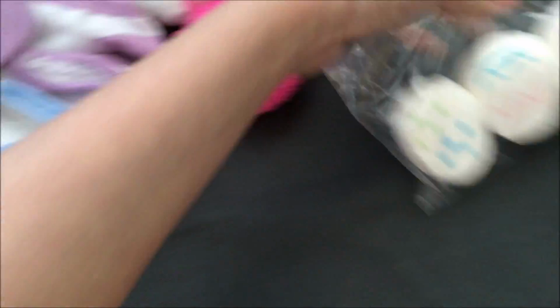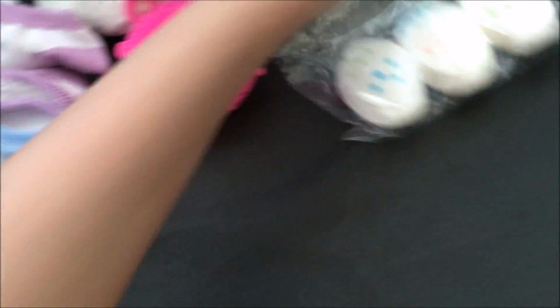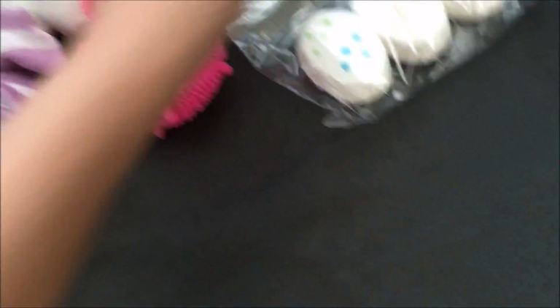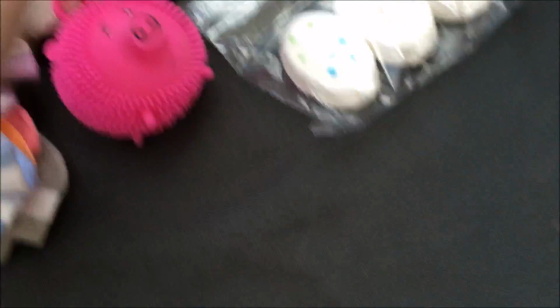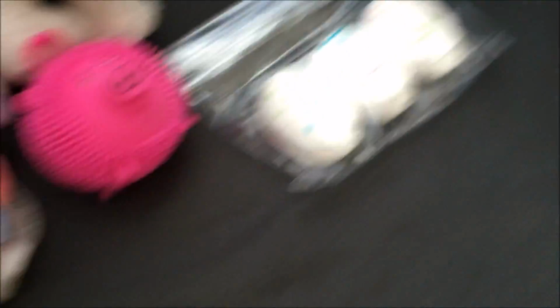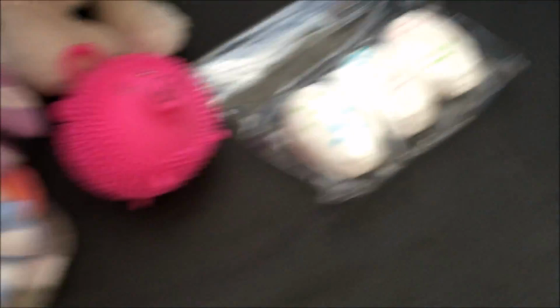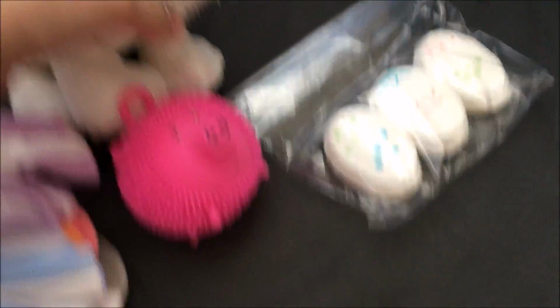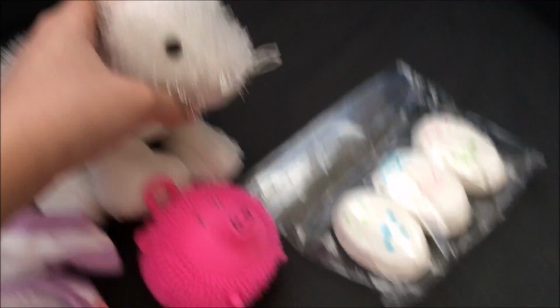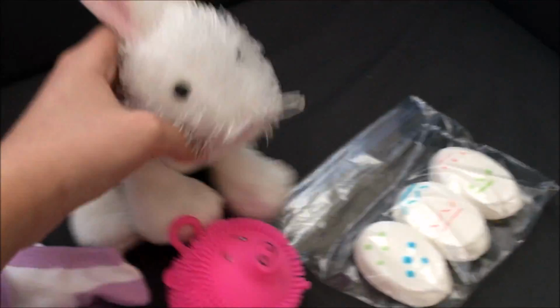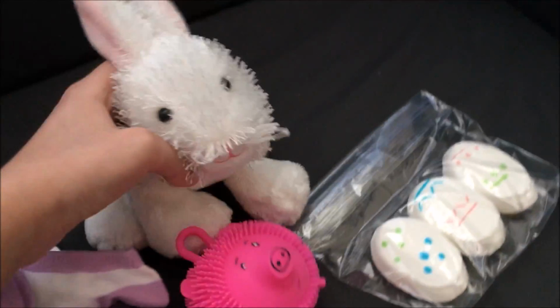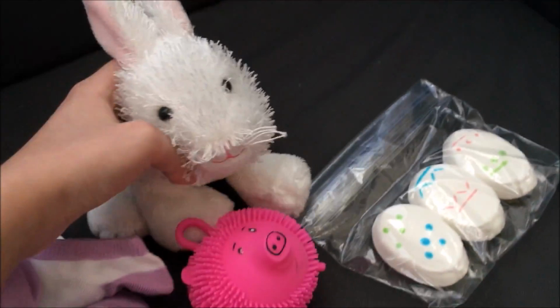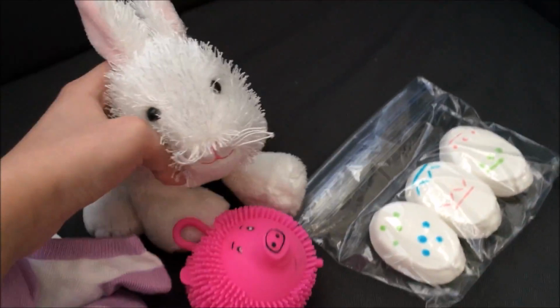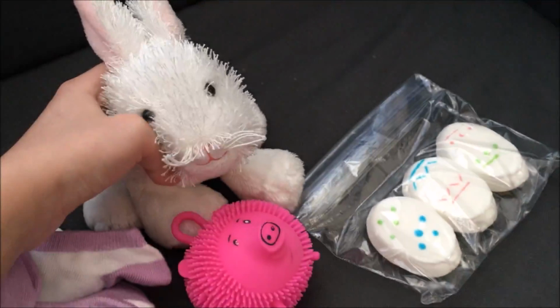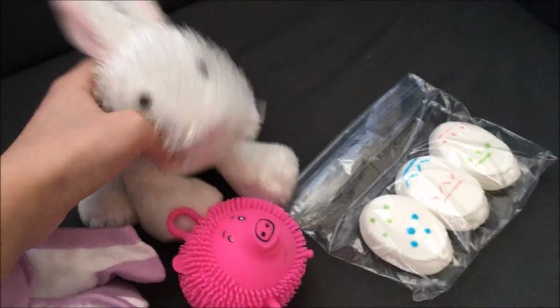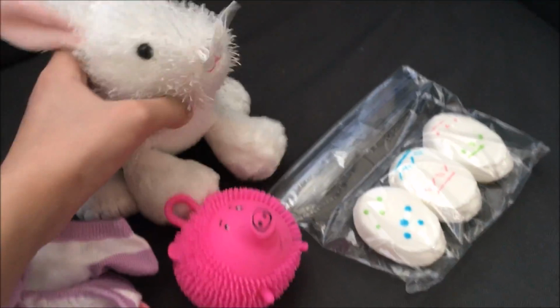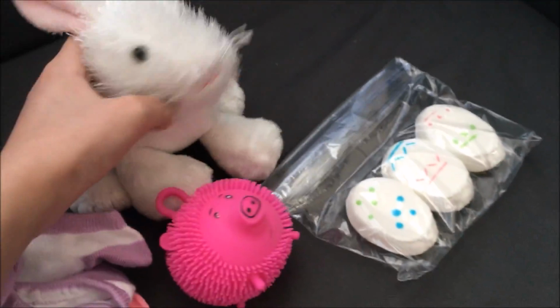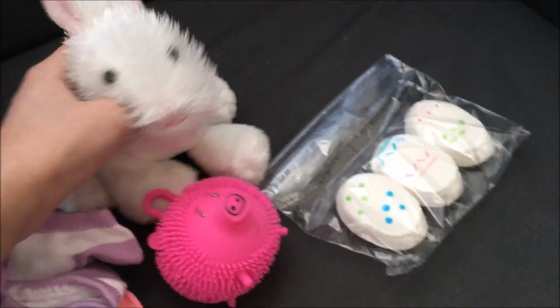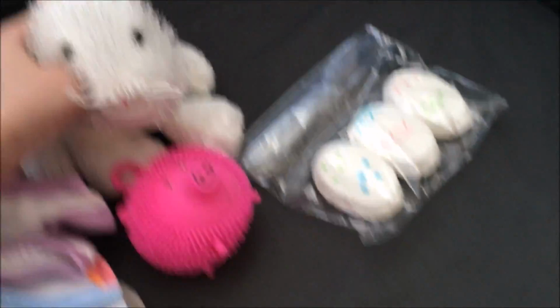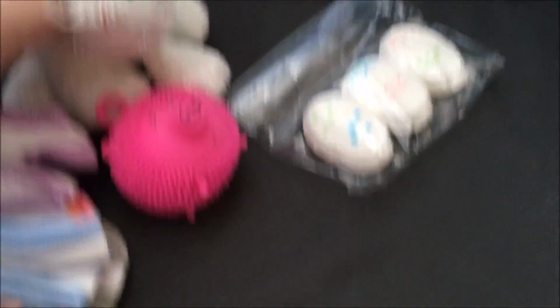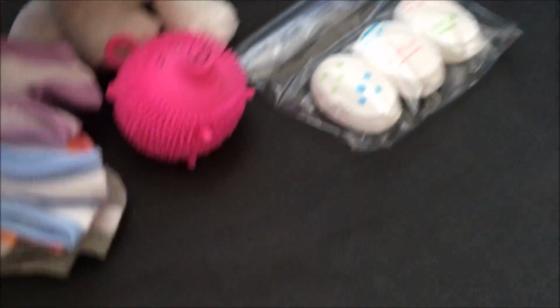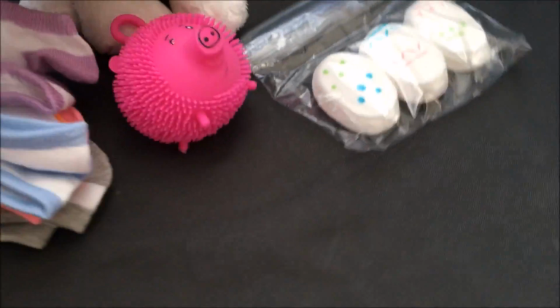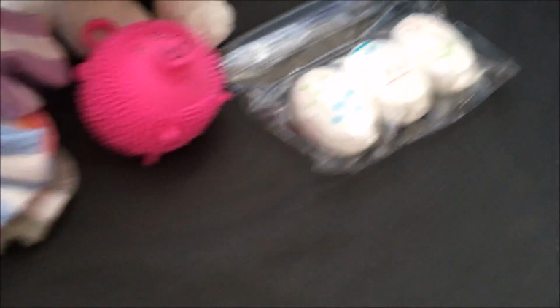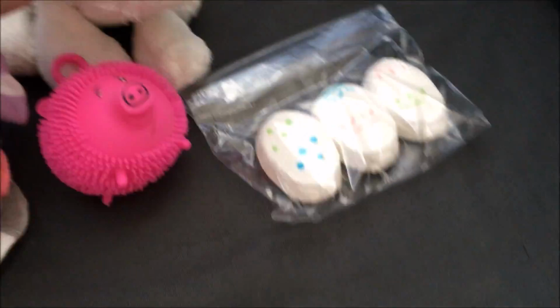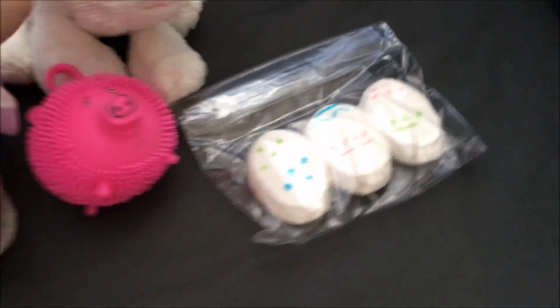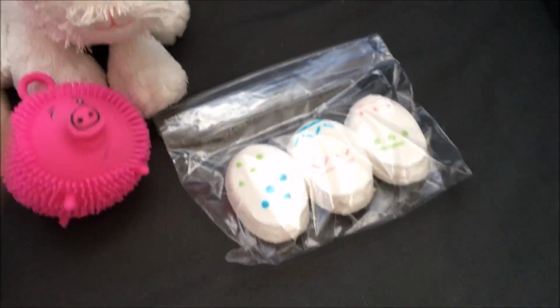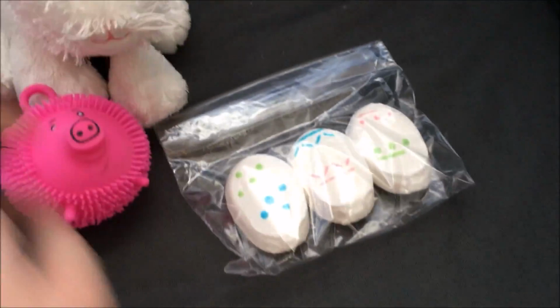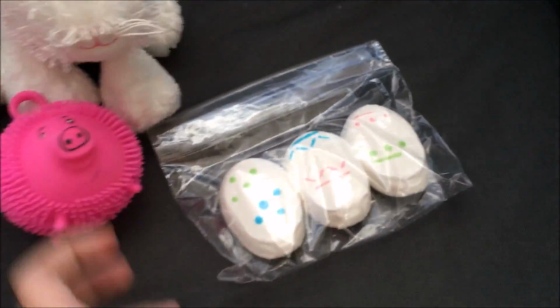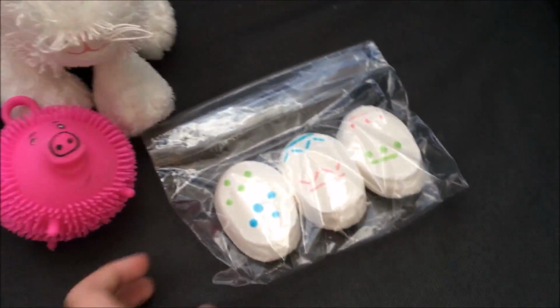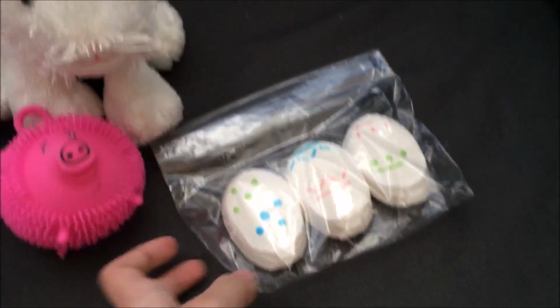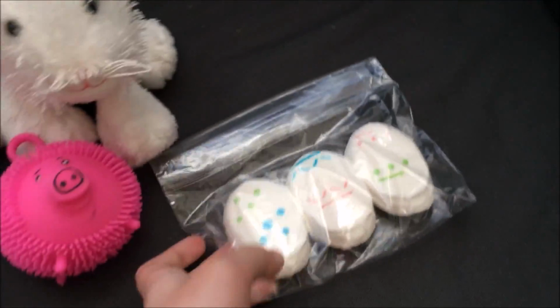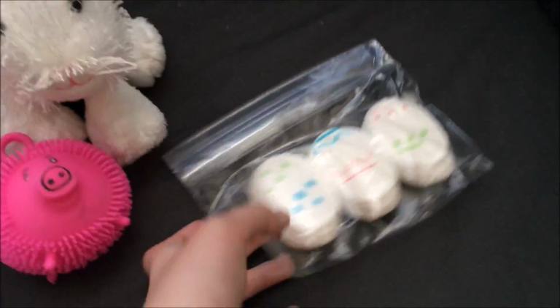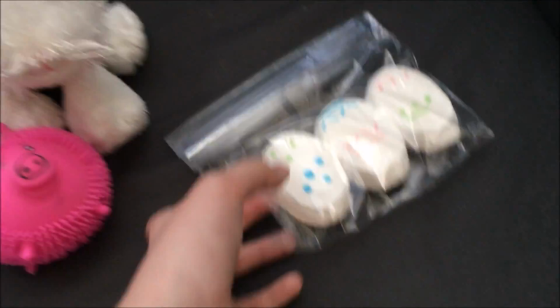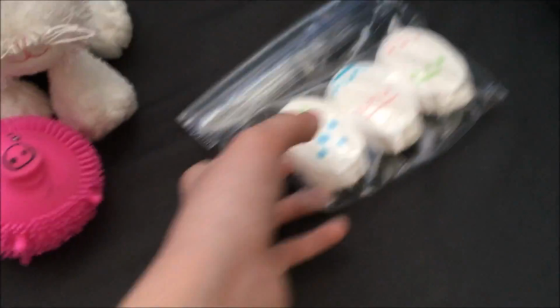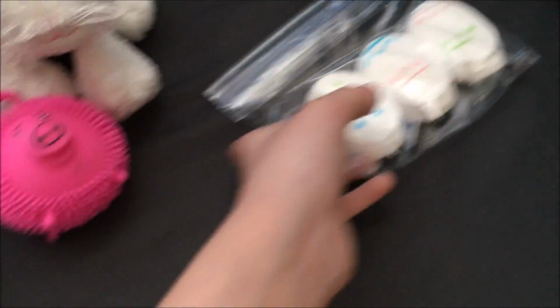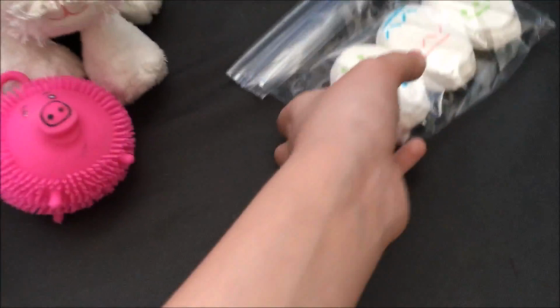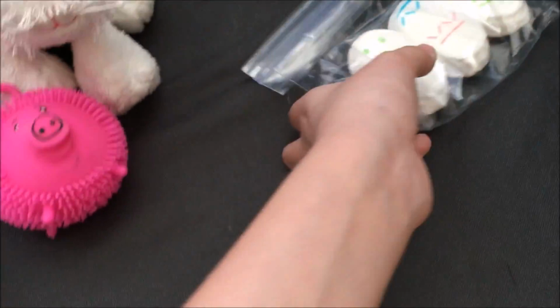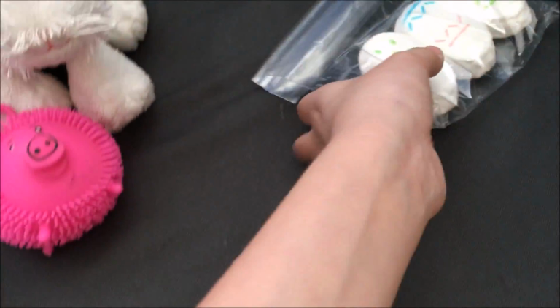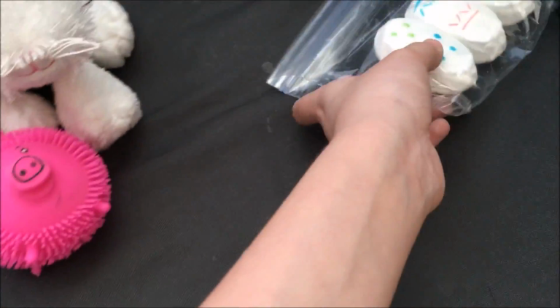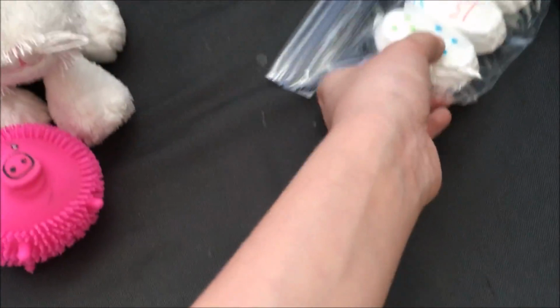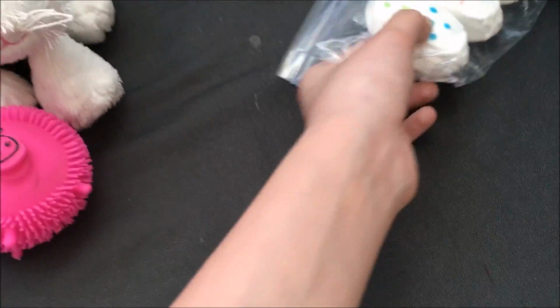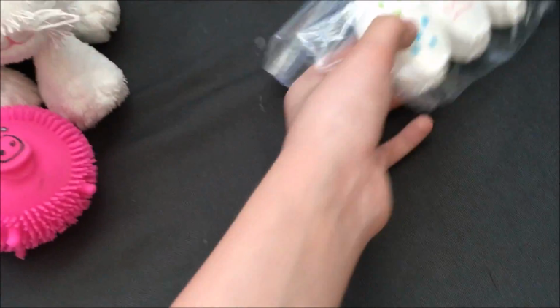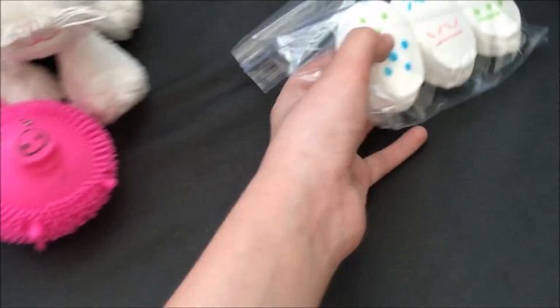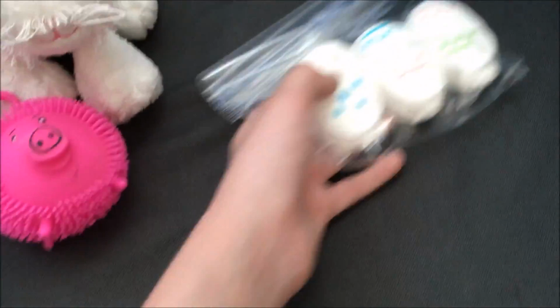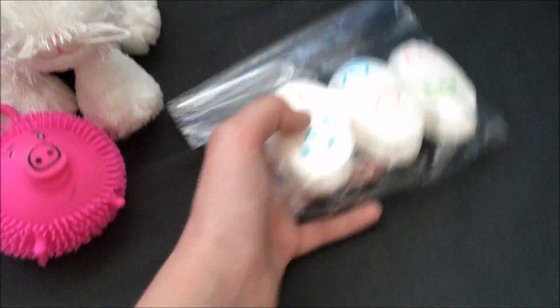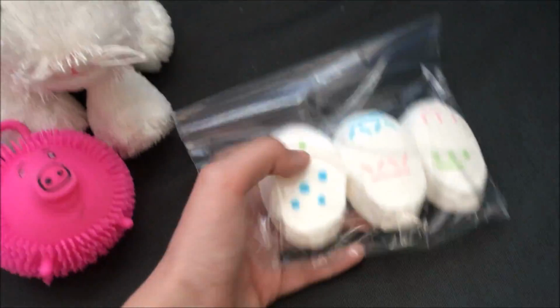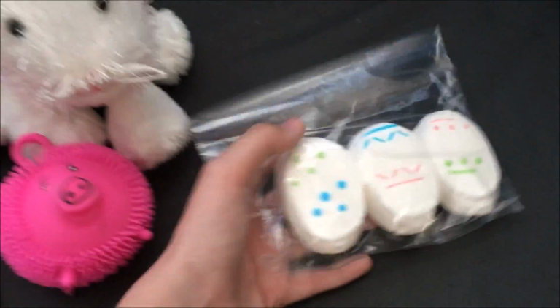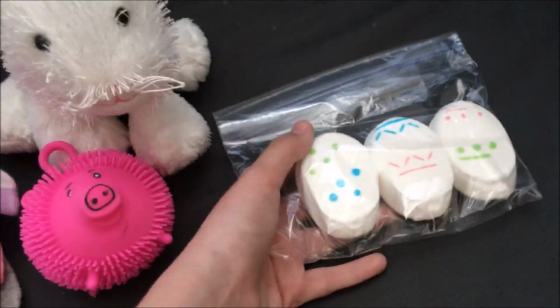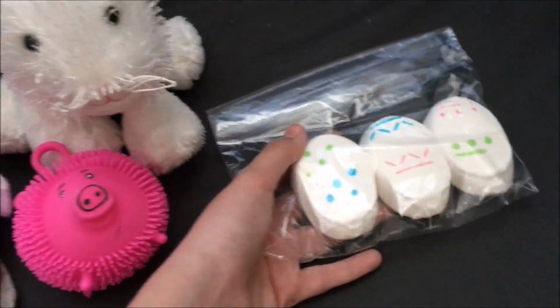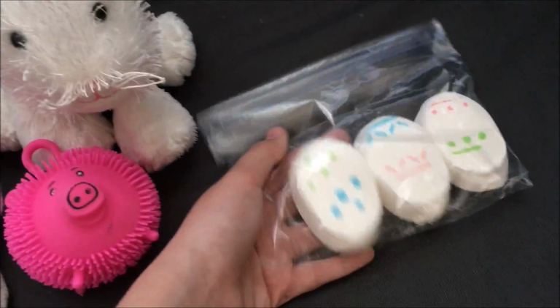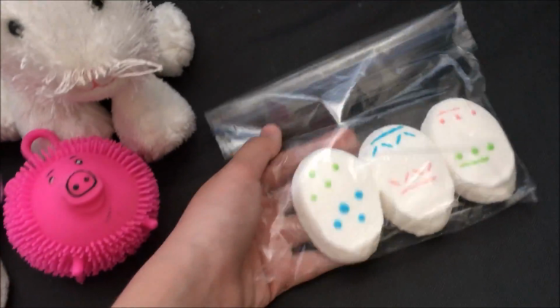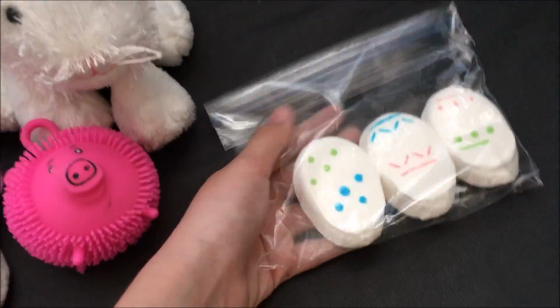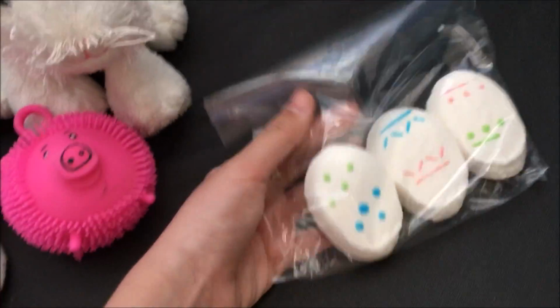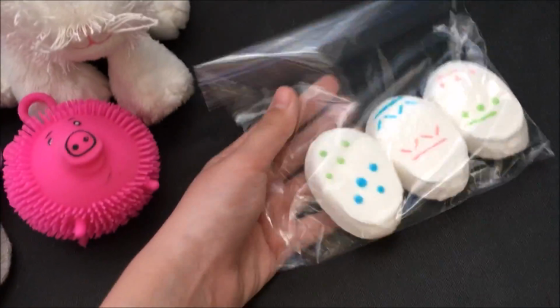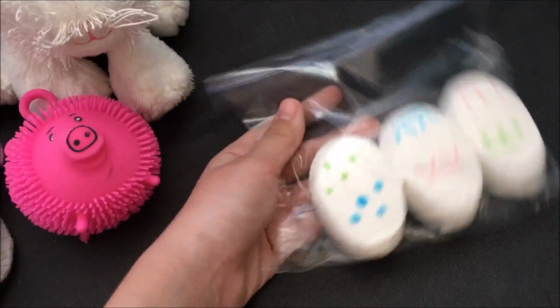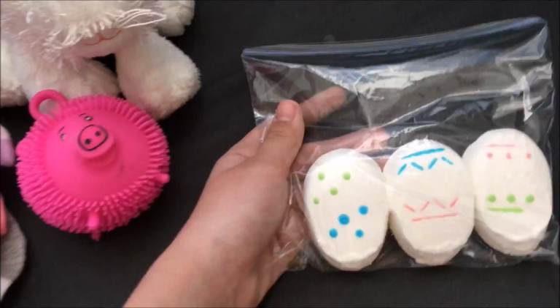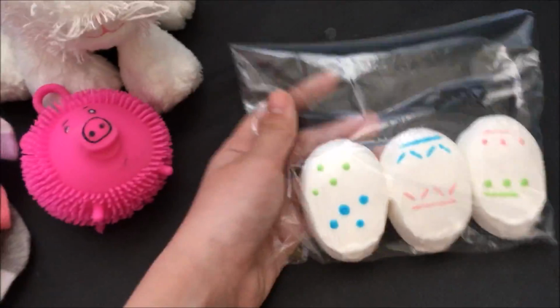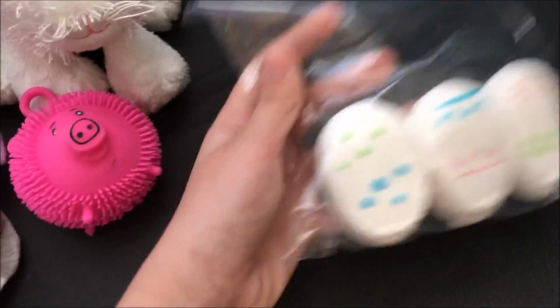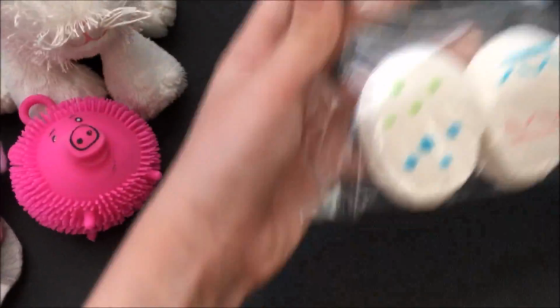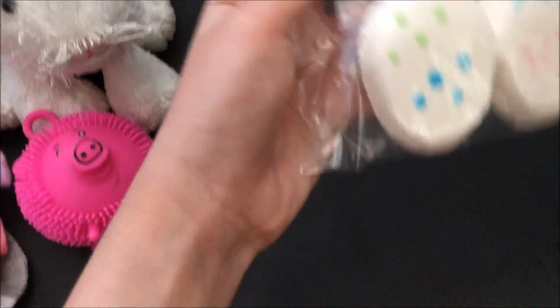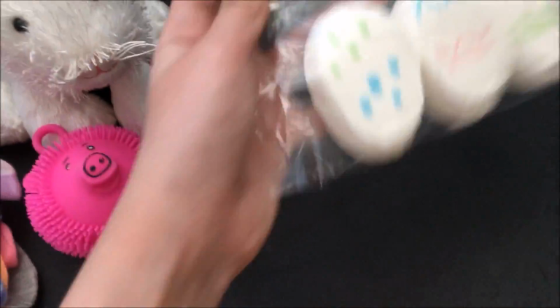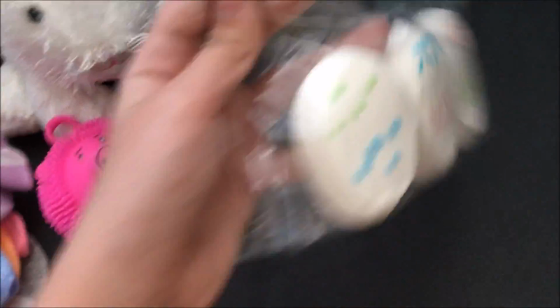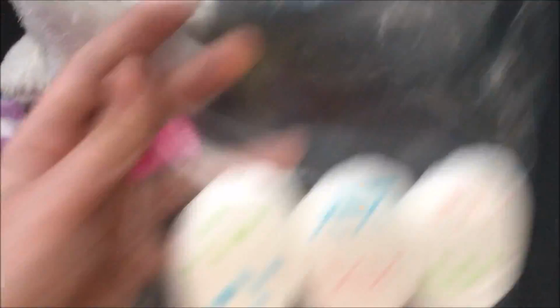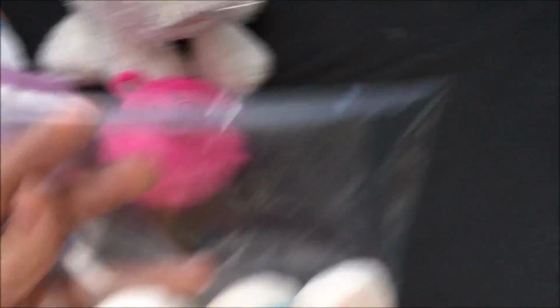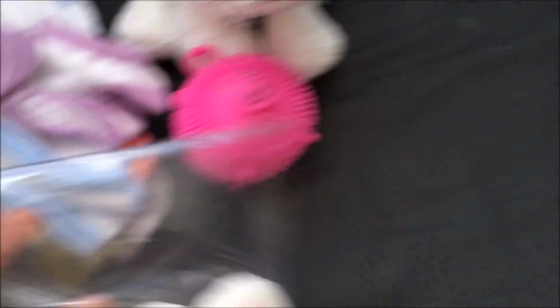Okay, then here's some of my favorite things. Peeps! They're gonna peep these eggs. They're gonna die.